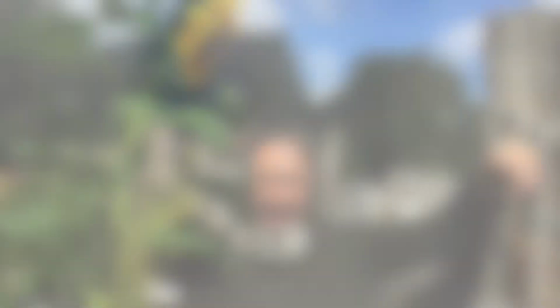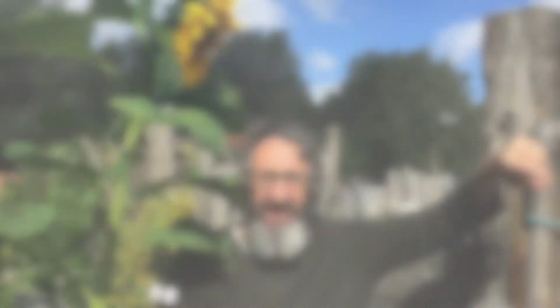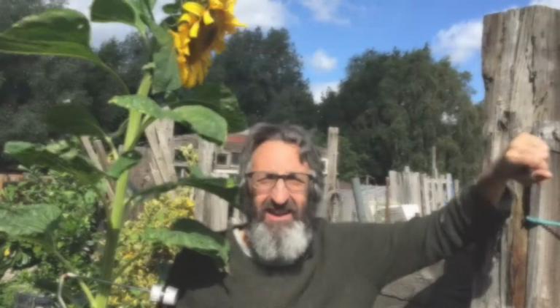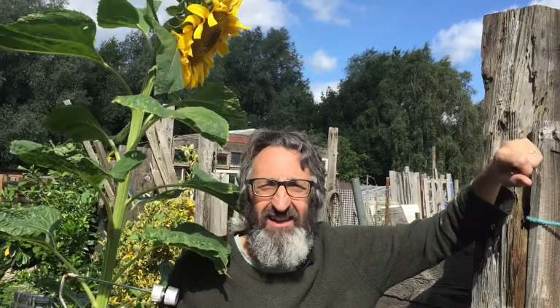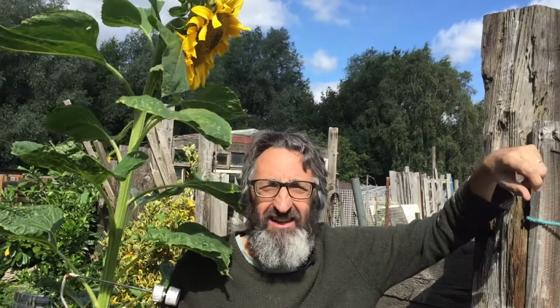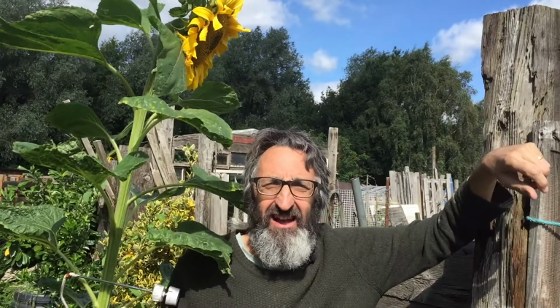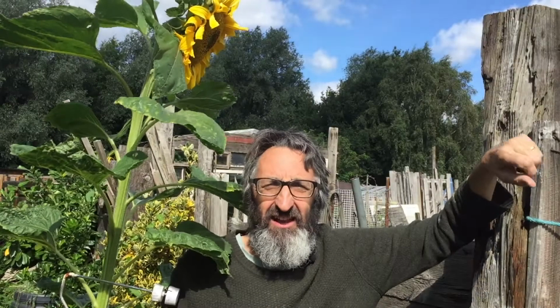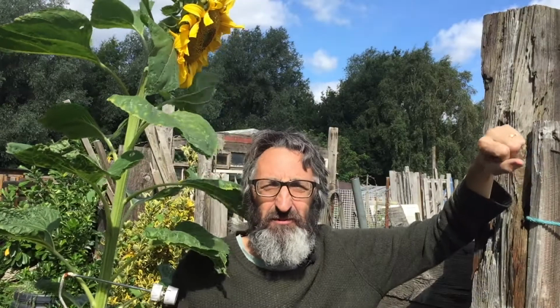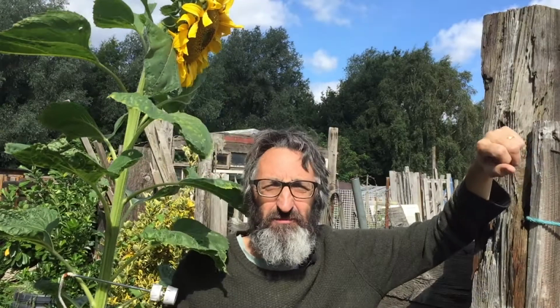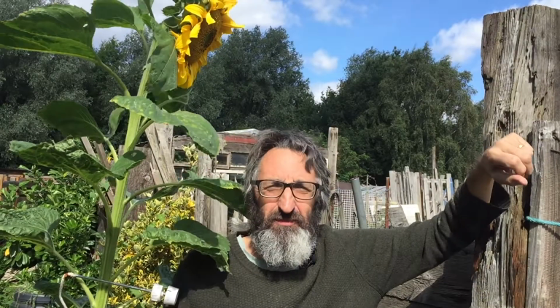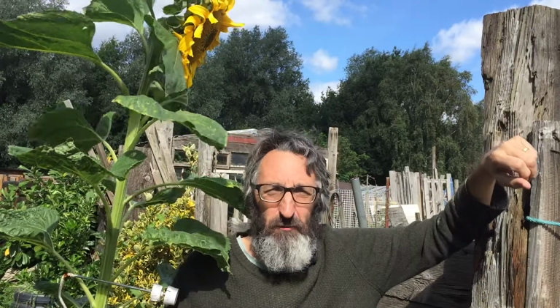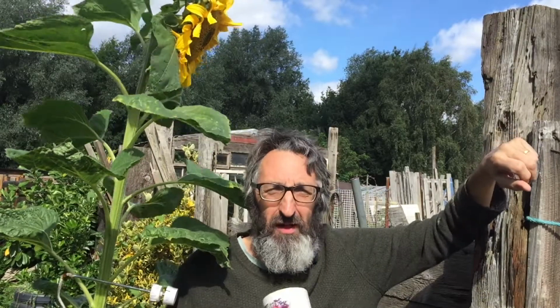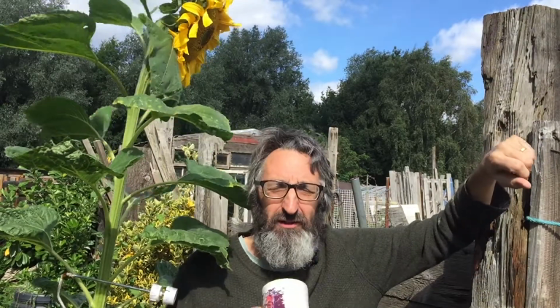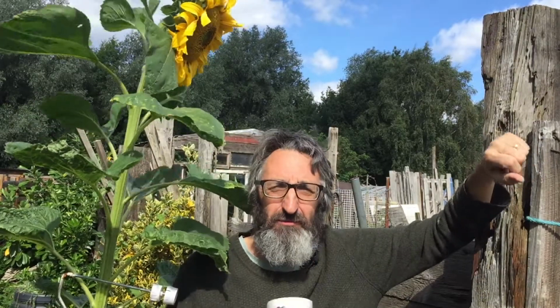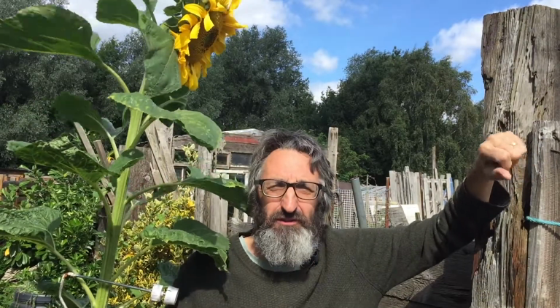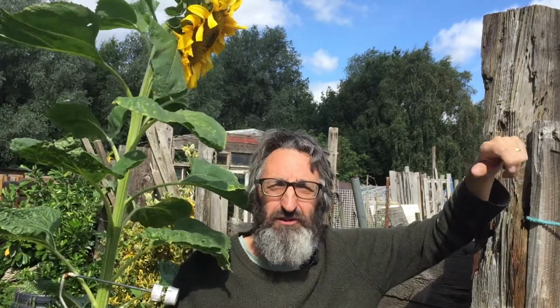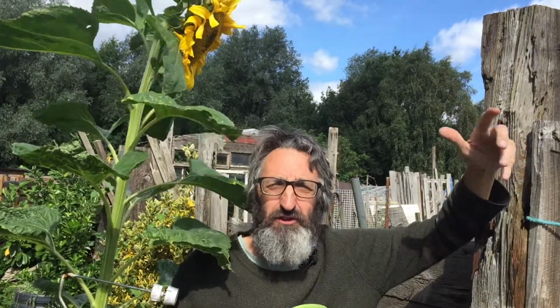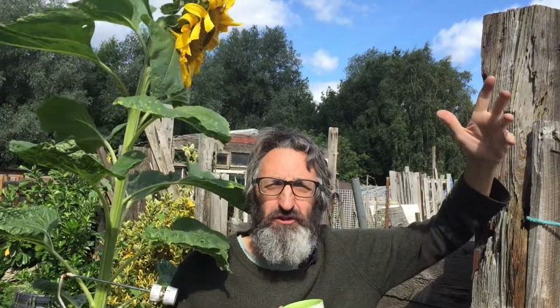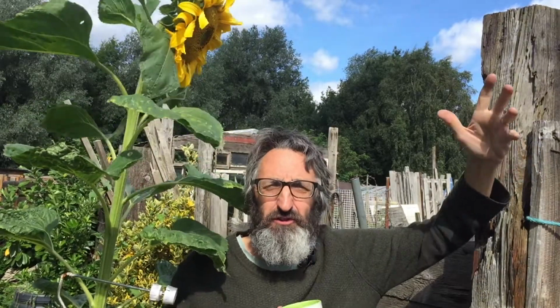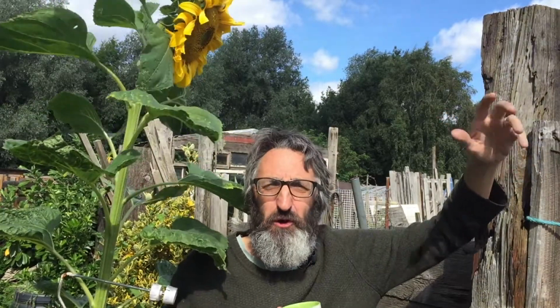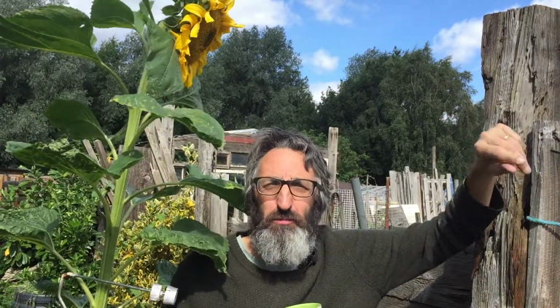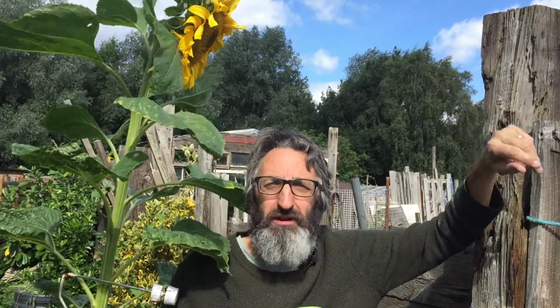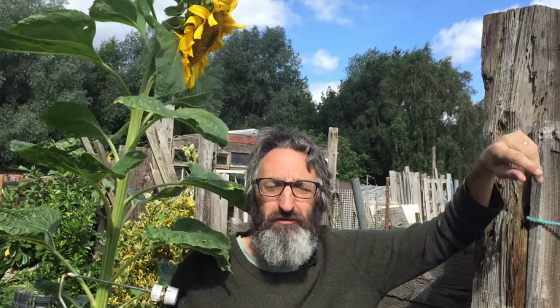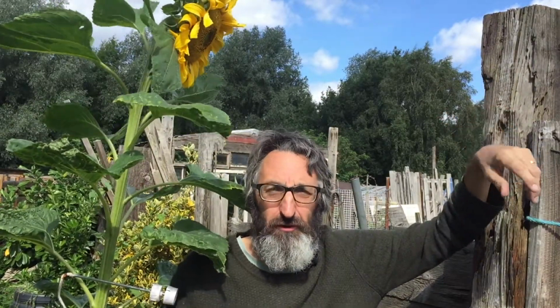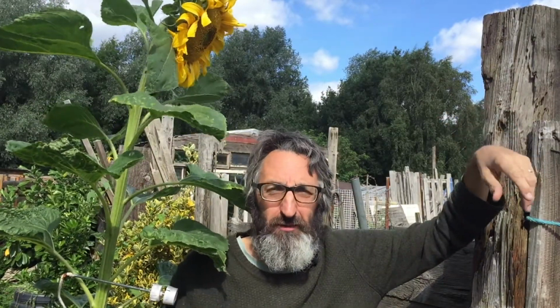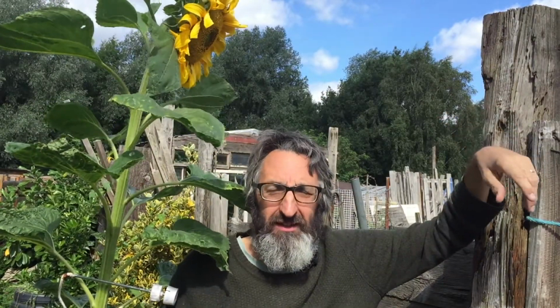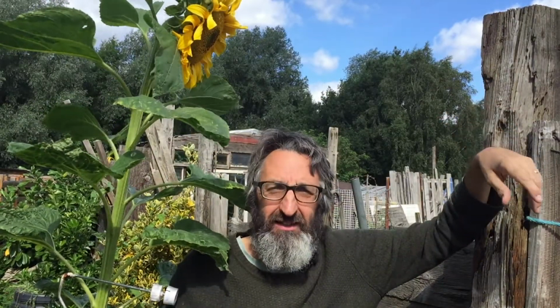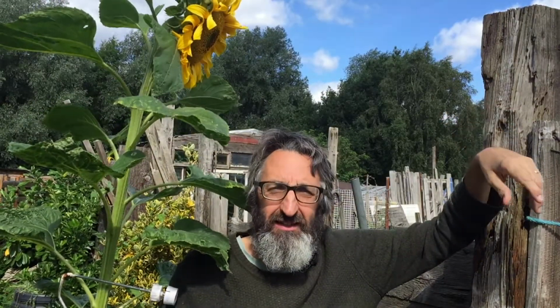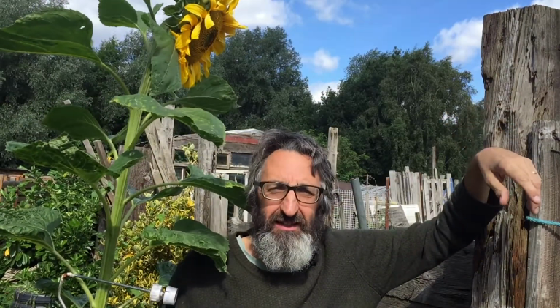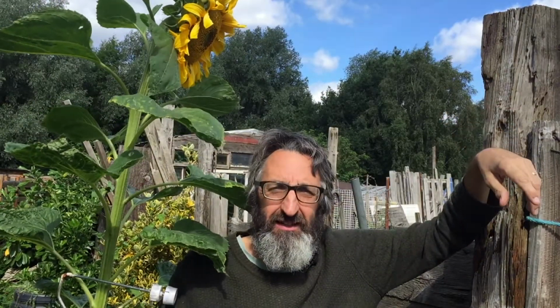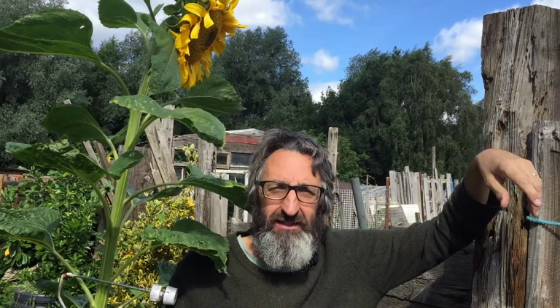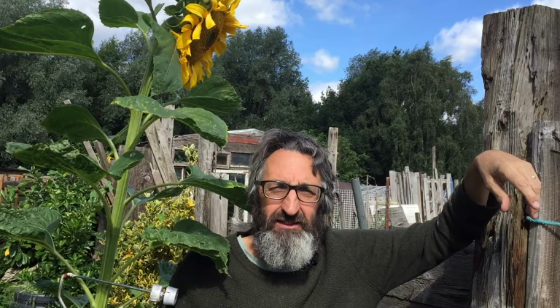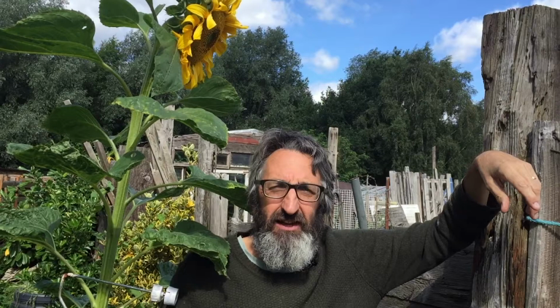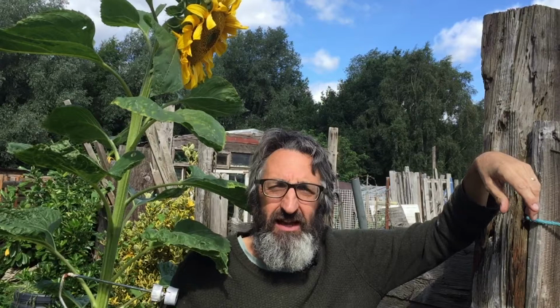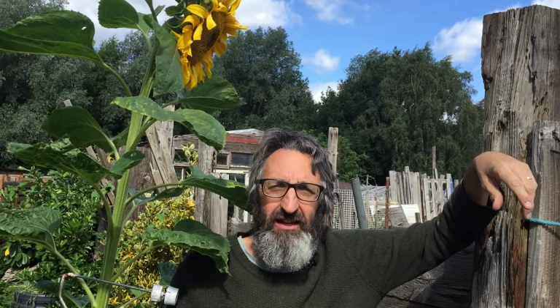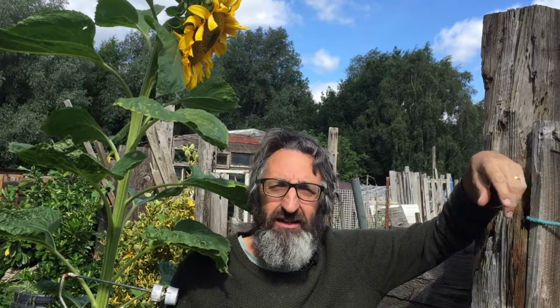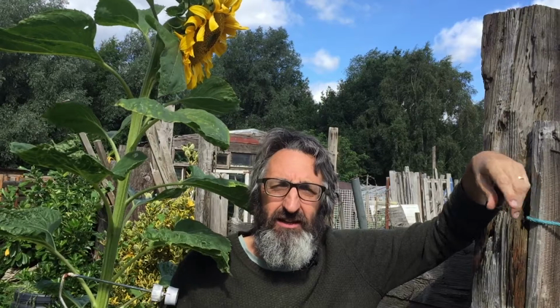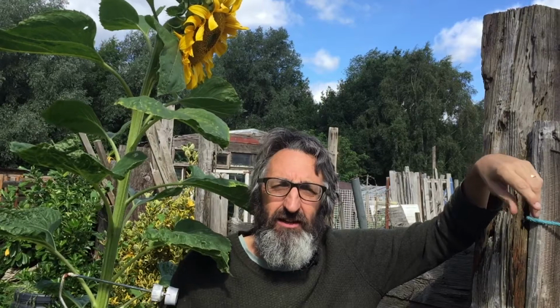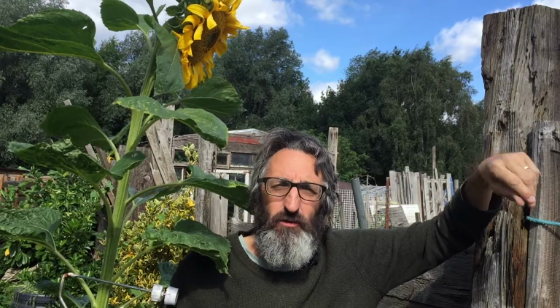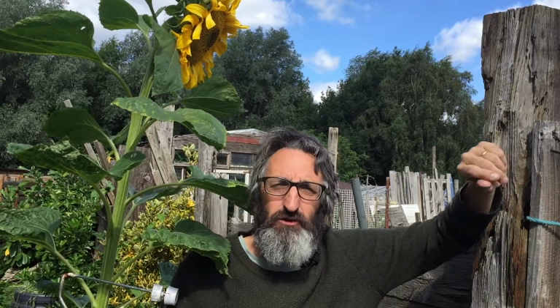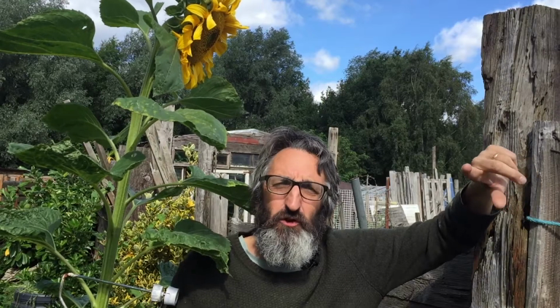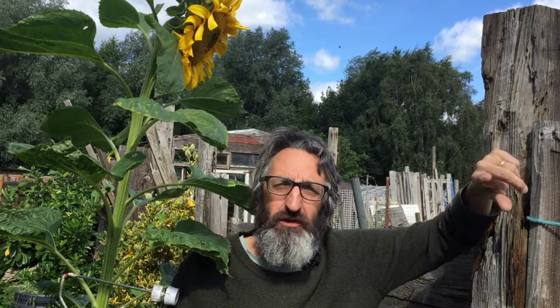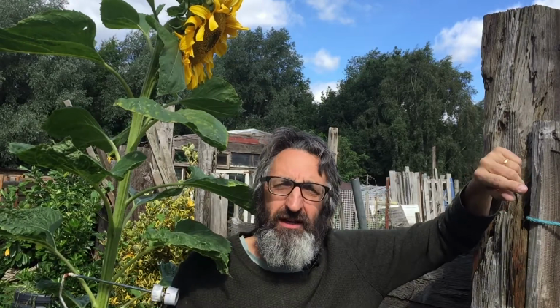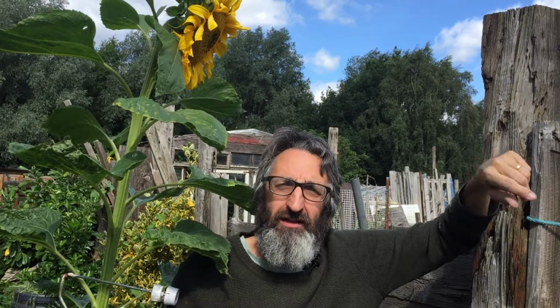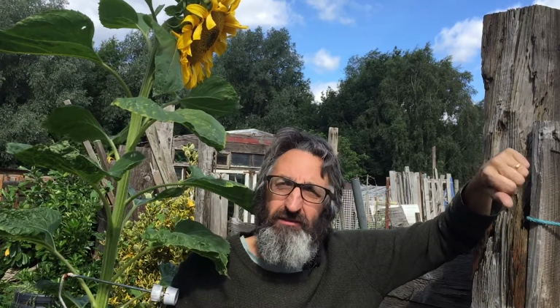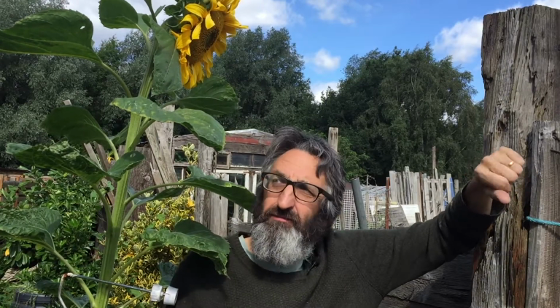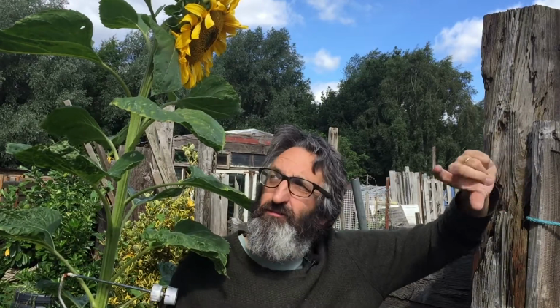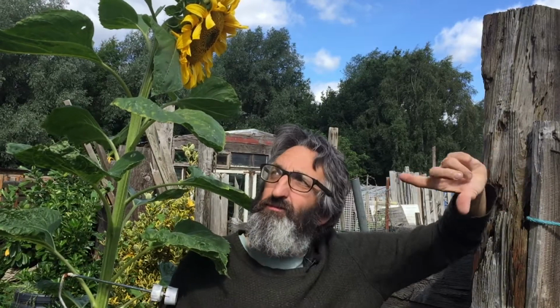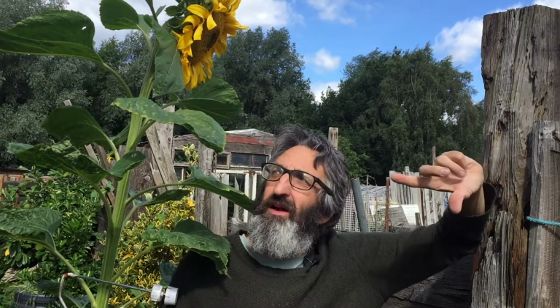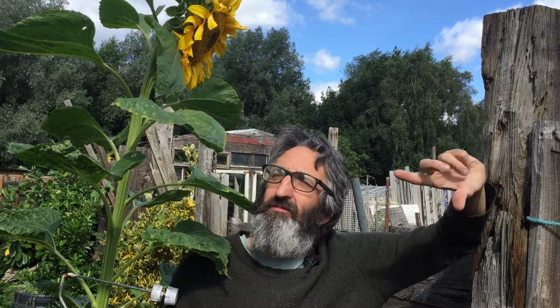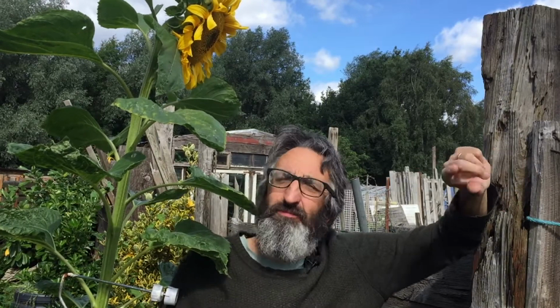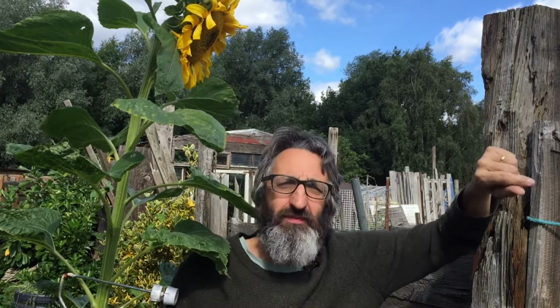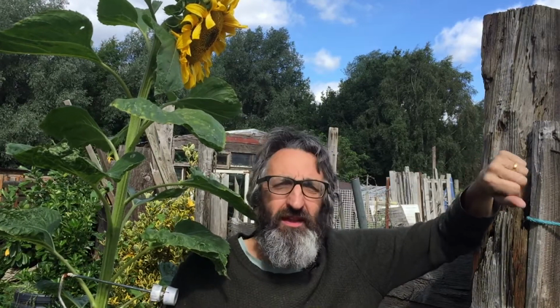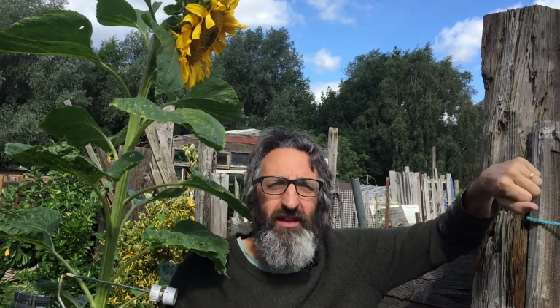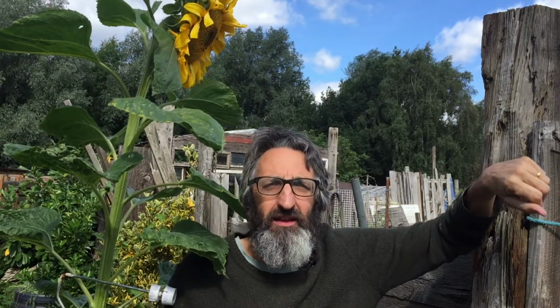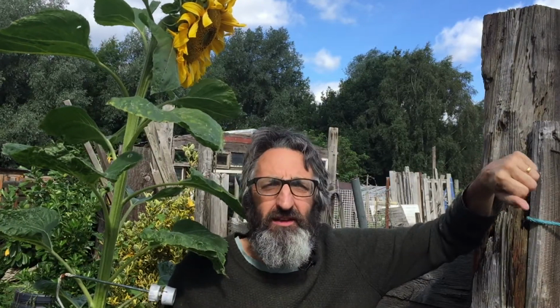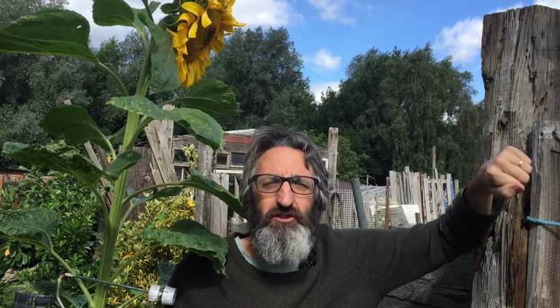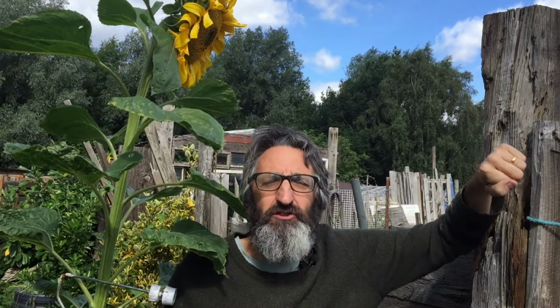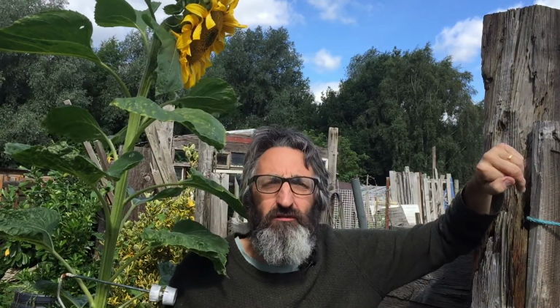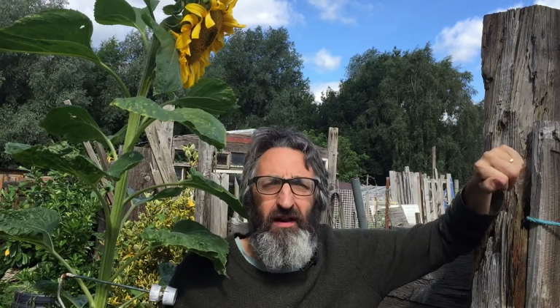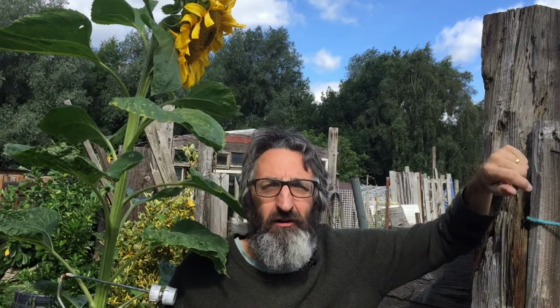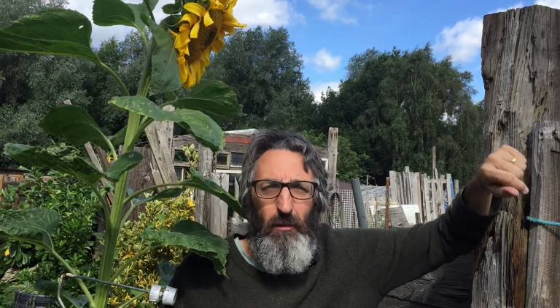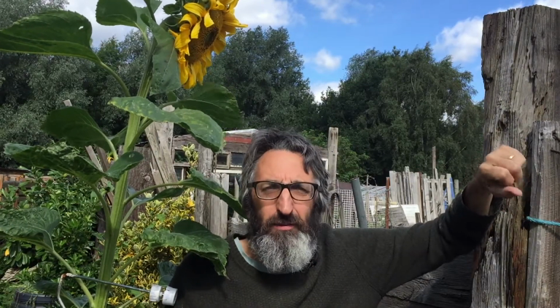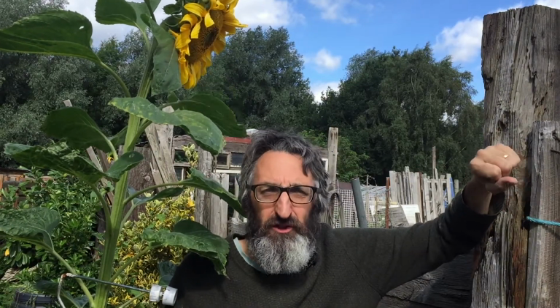Hello and welcome to the Sunday show preview. Today we're talking about the sunflower competition.